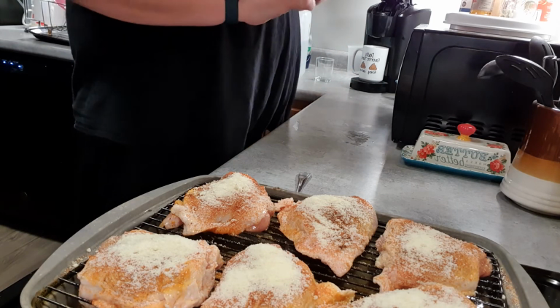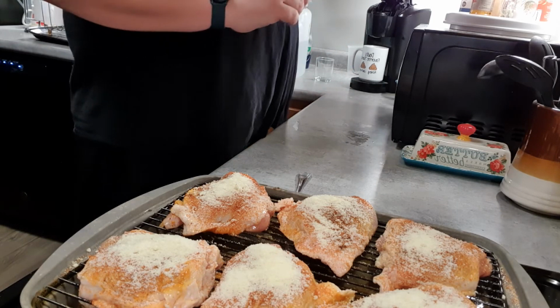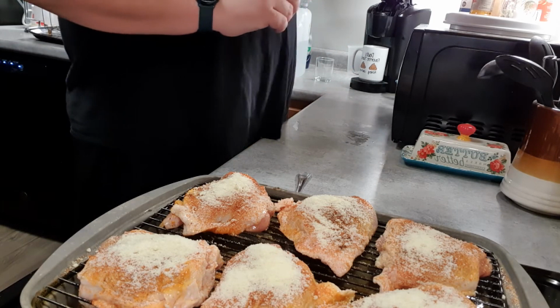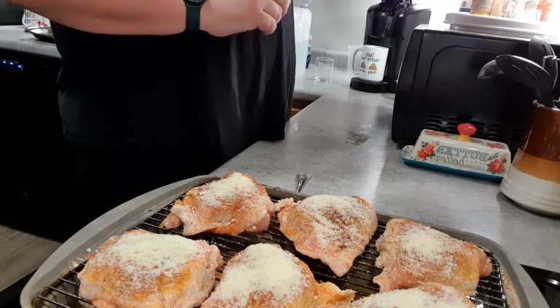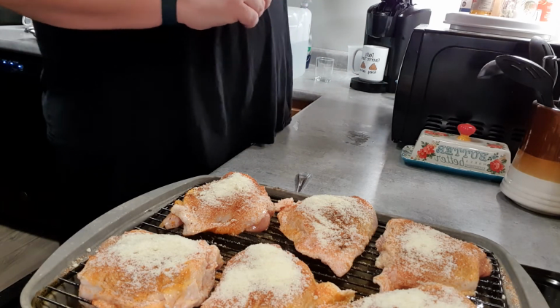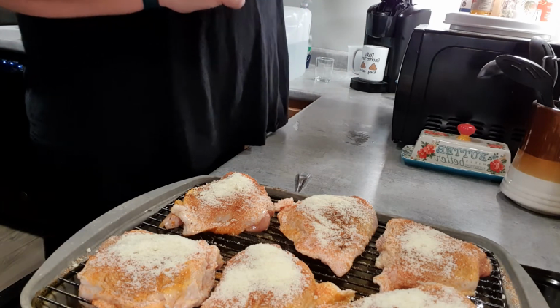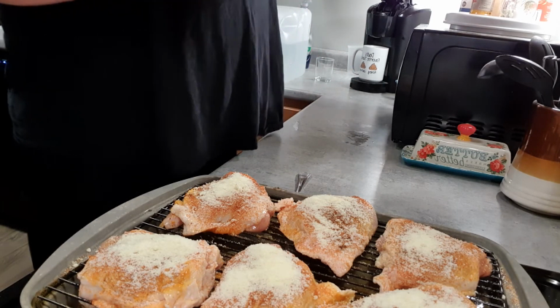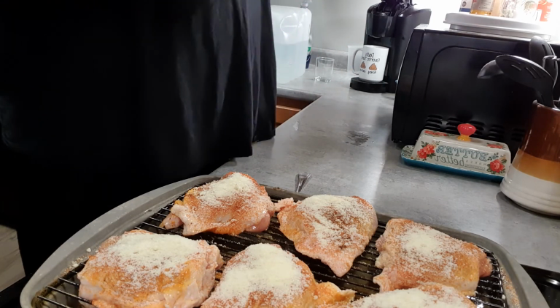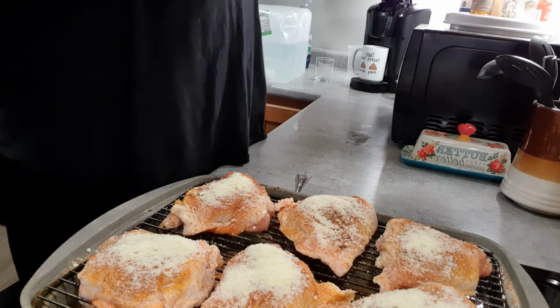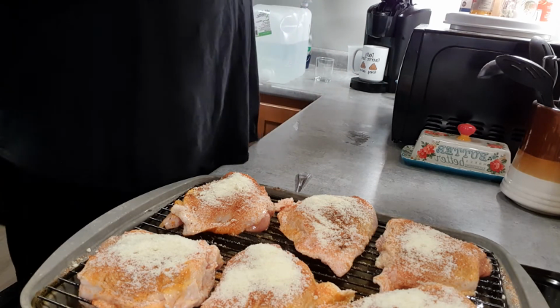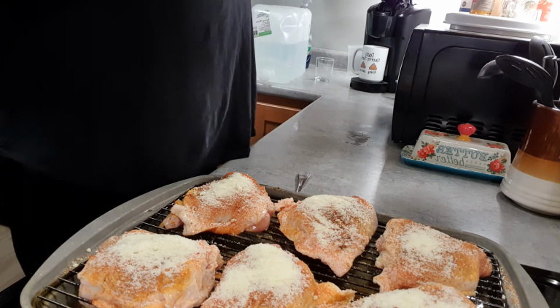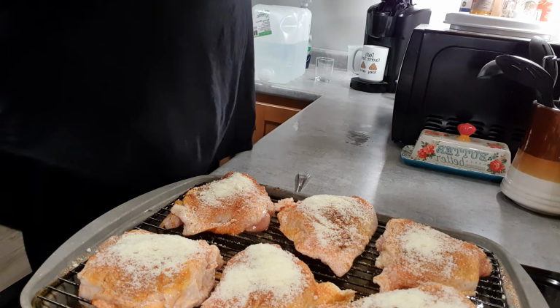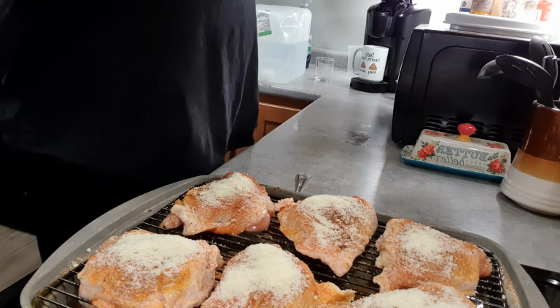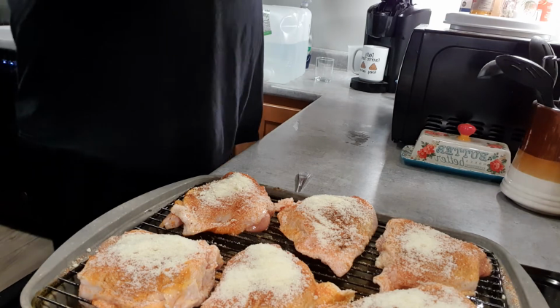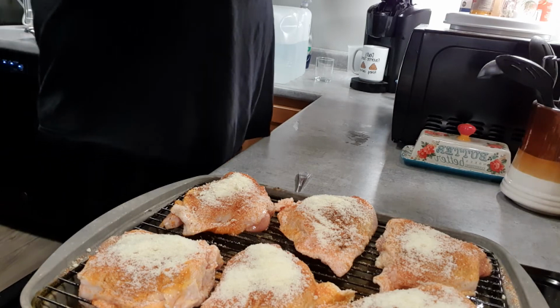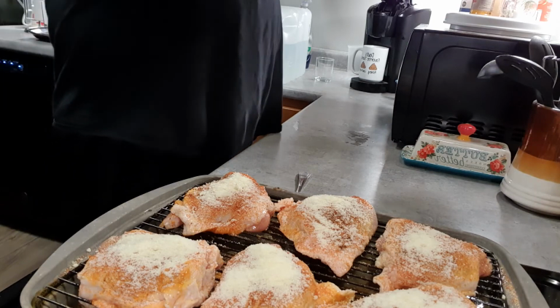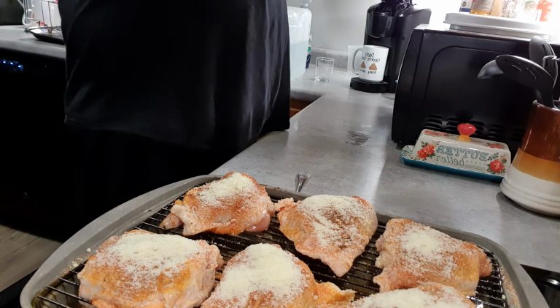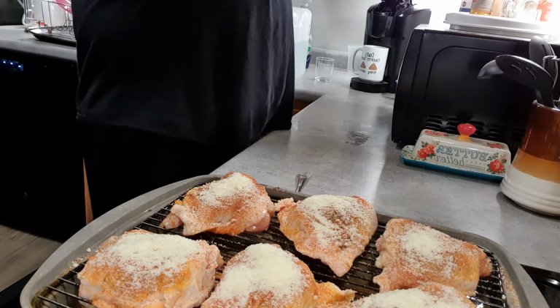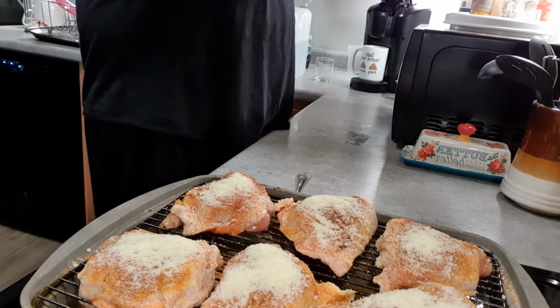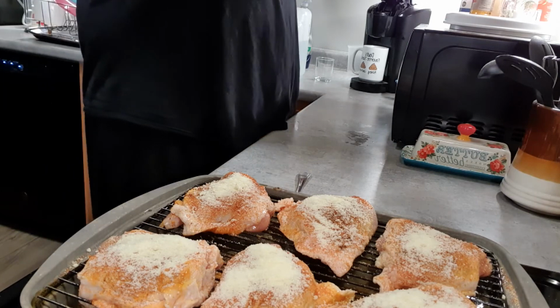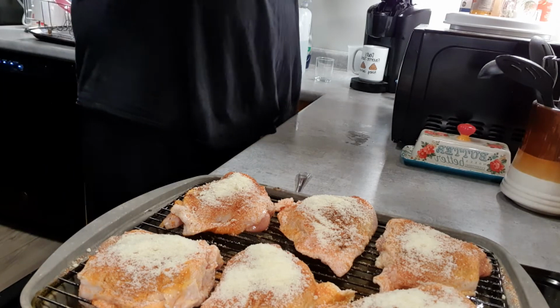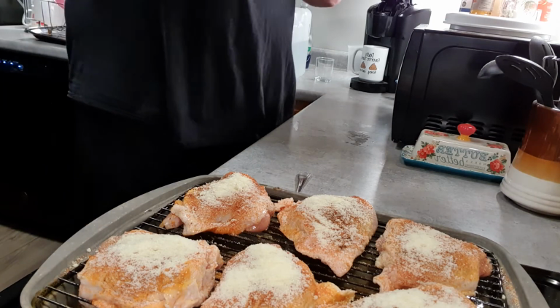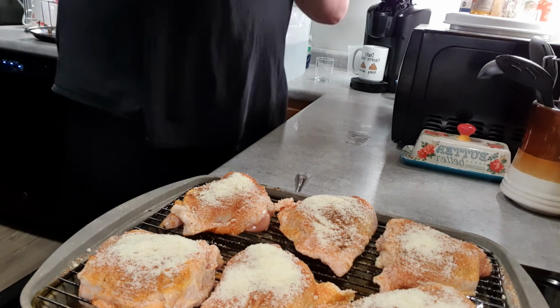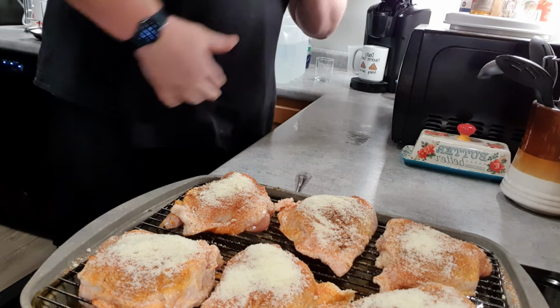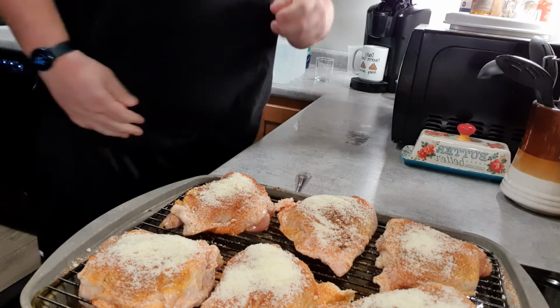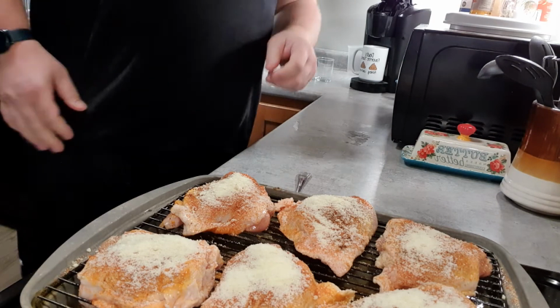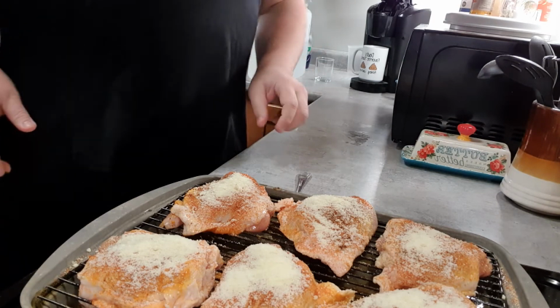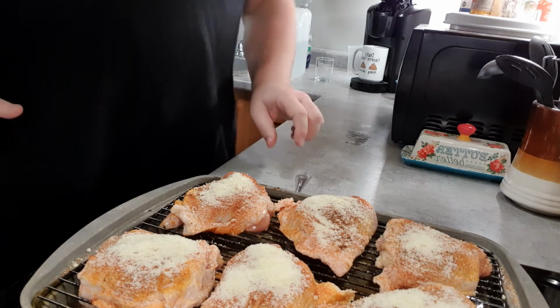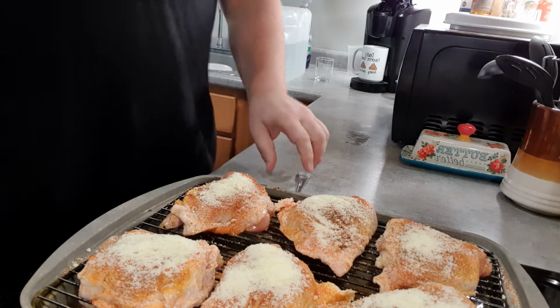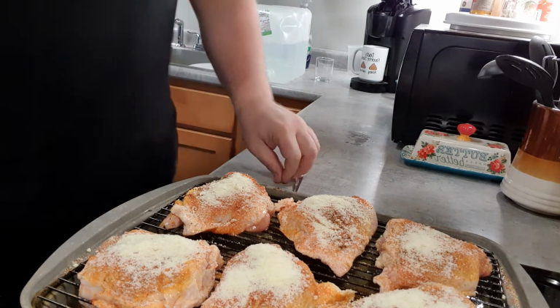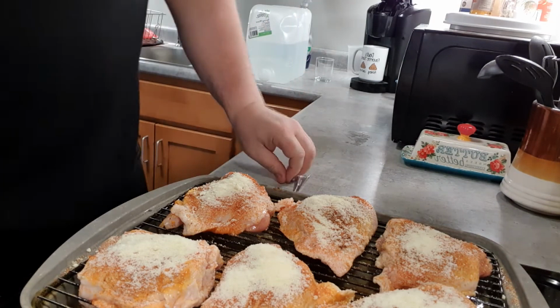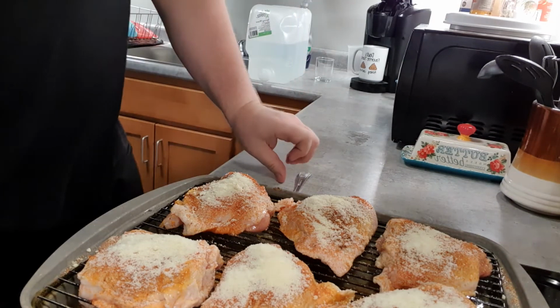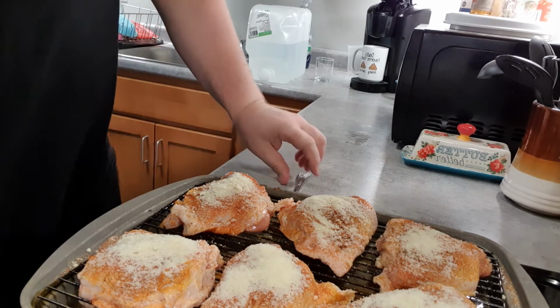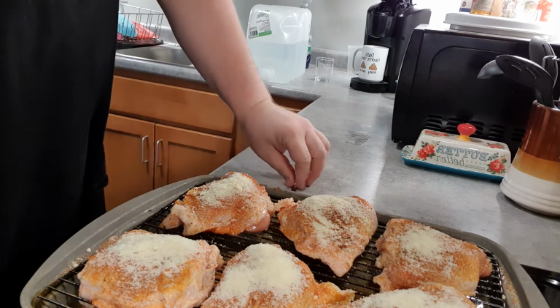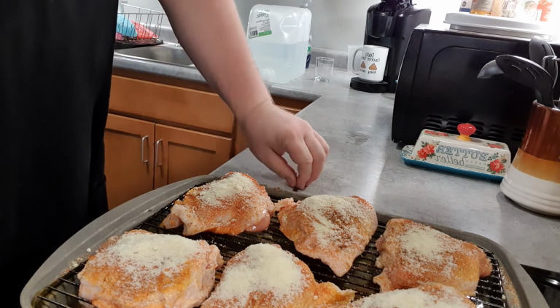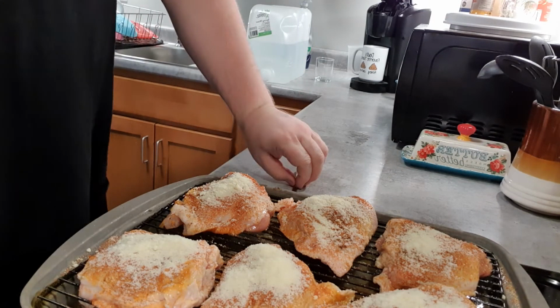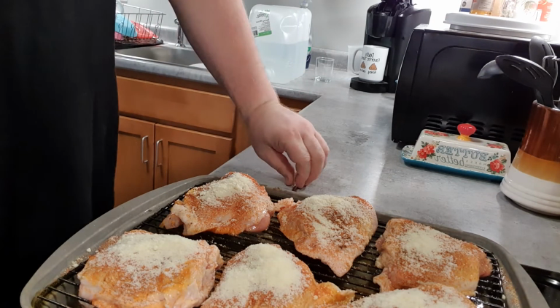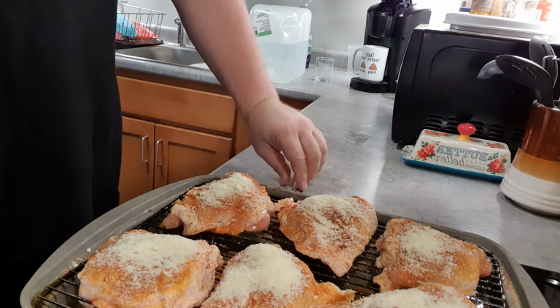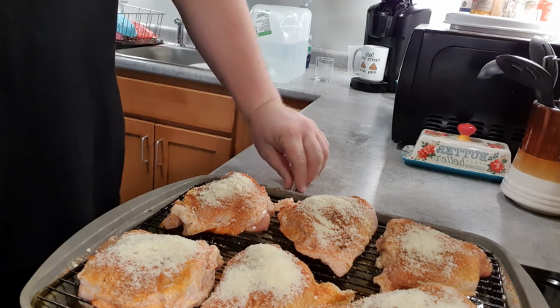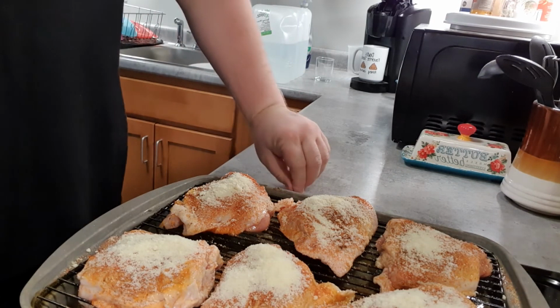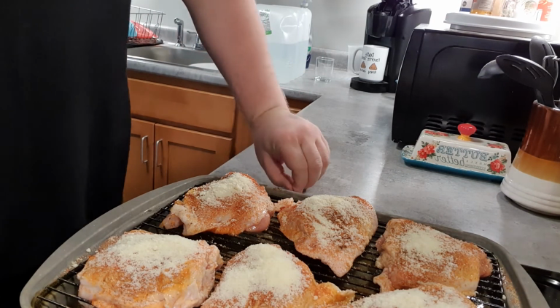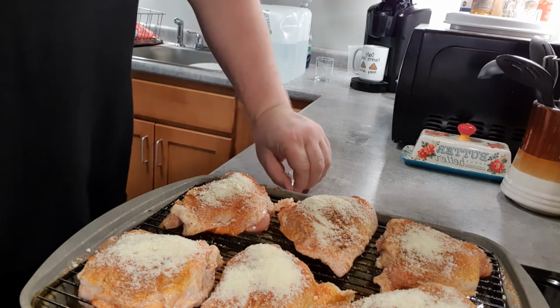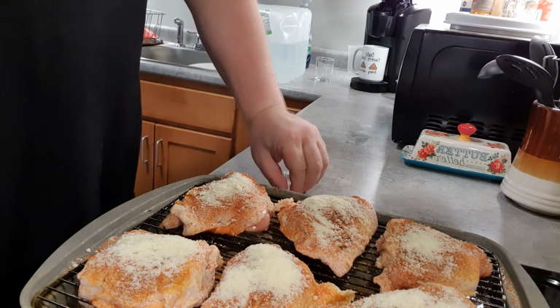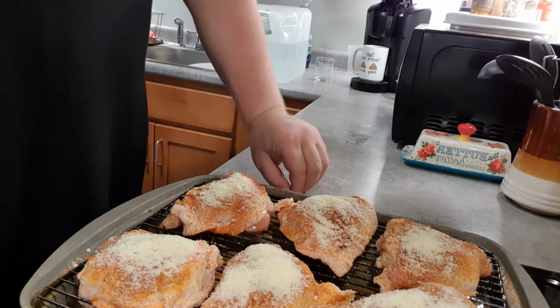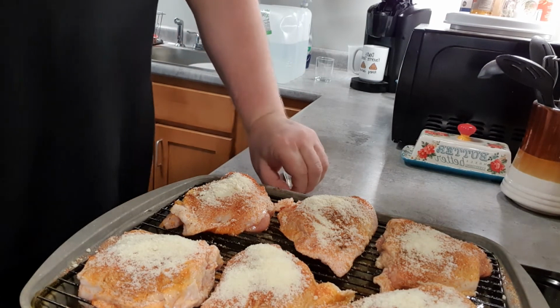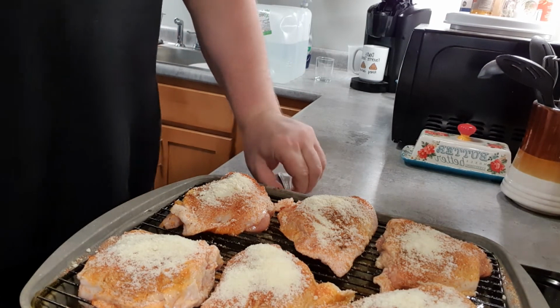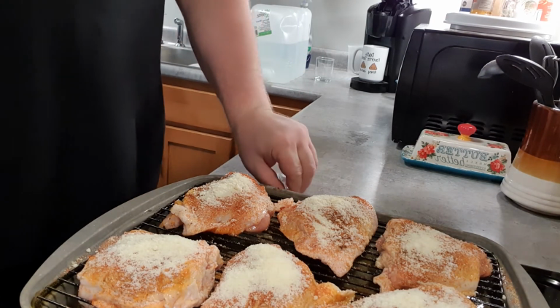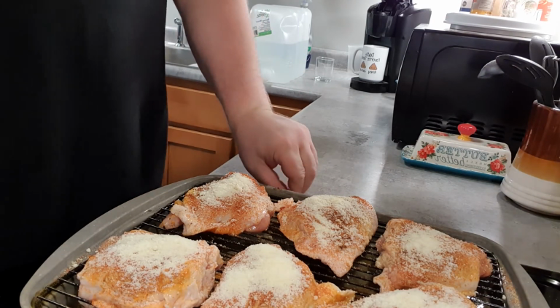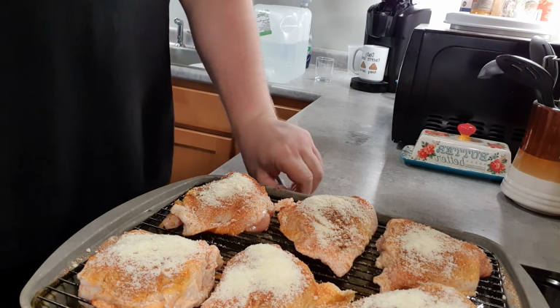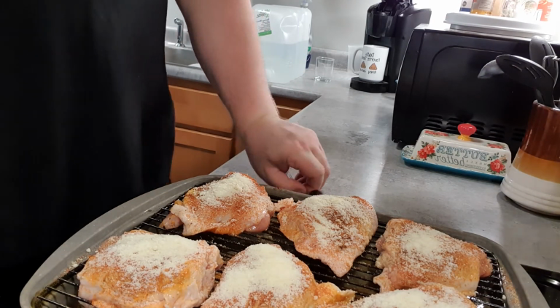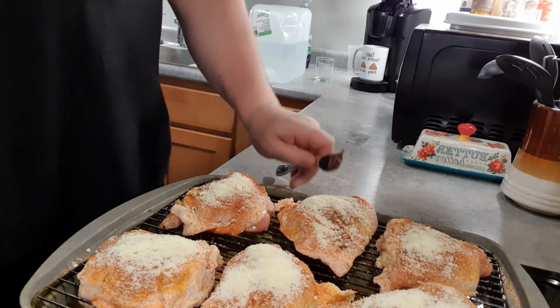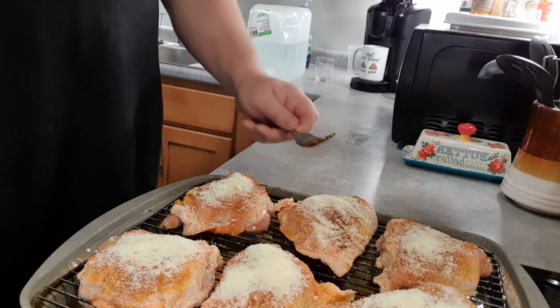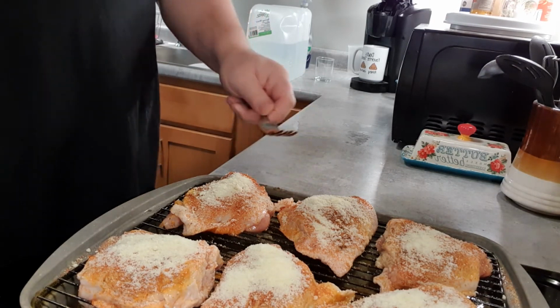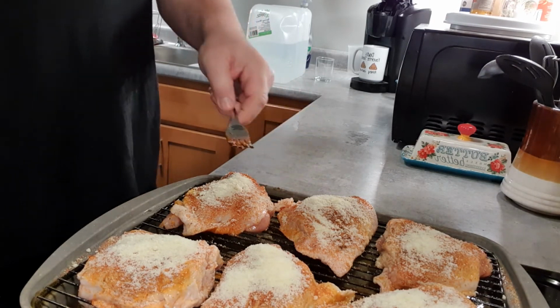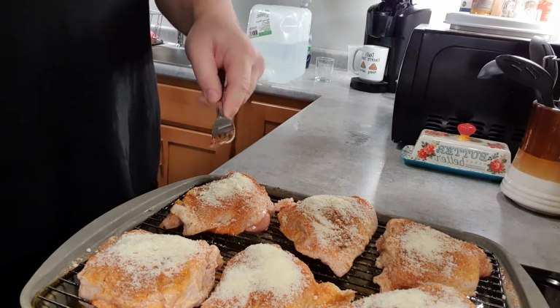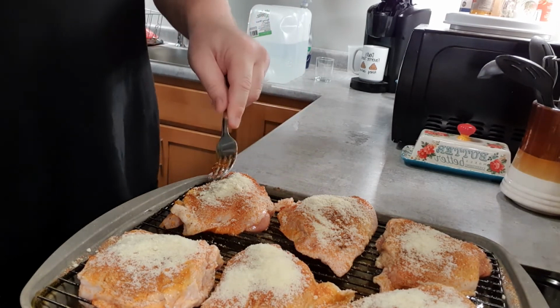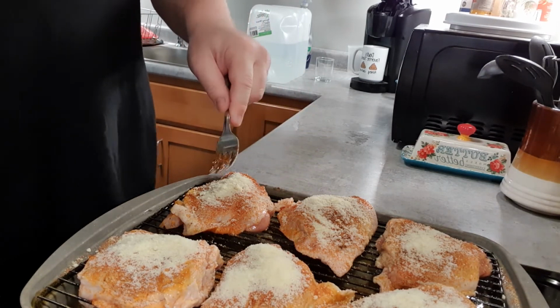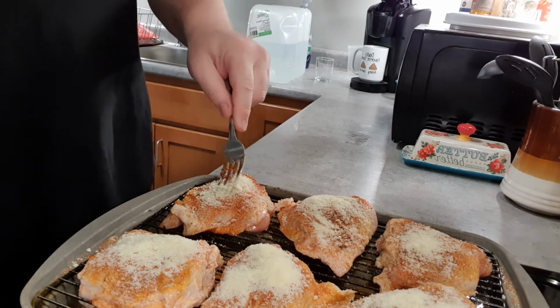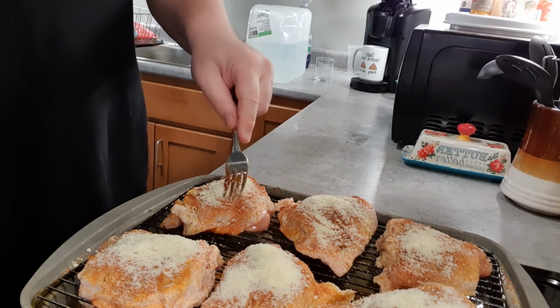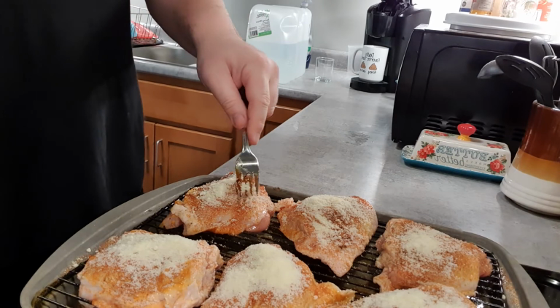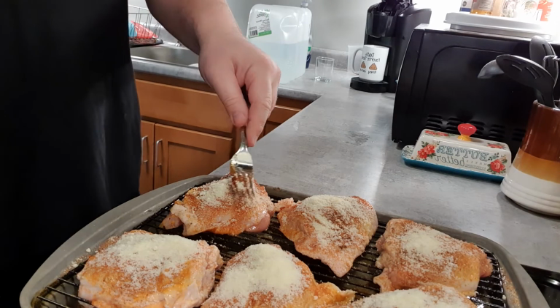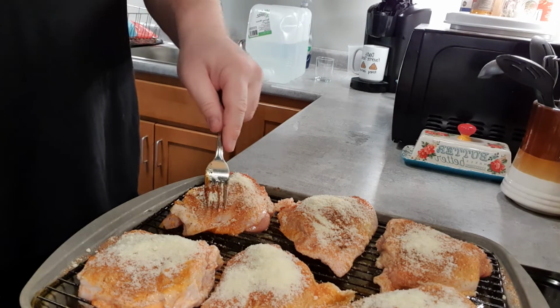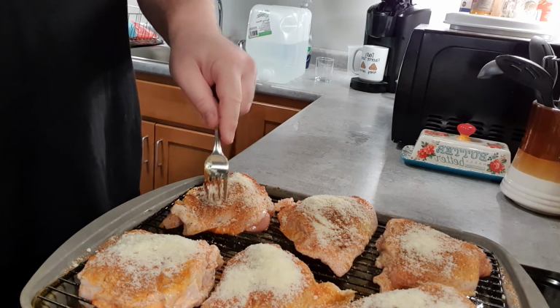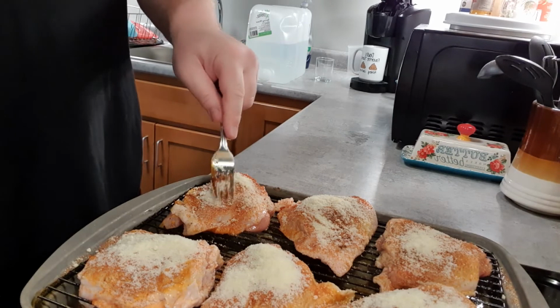Probably enough pepper on this — certainly enough salt, sodium, and more than one of those things we sprinkled on.